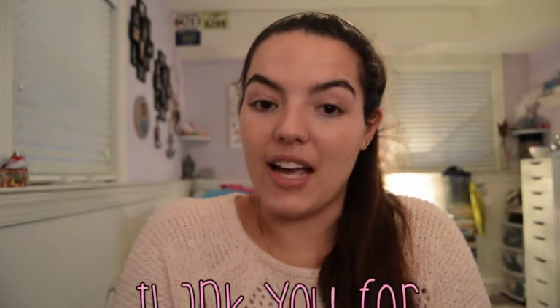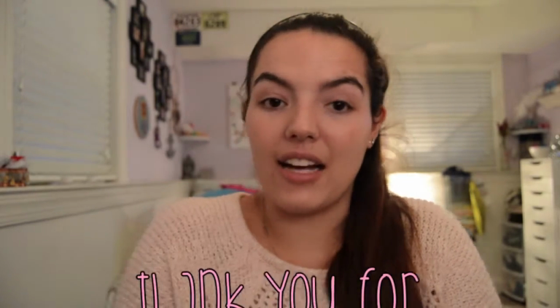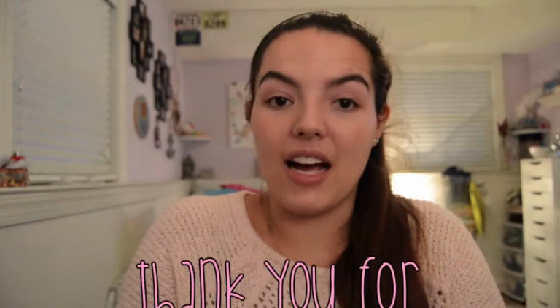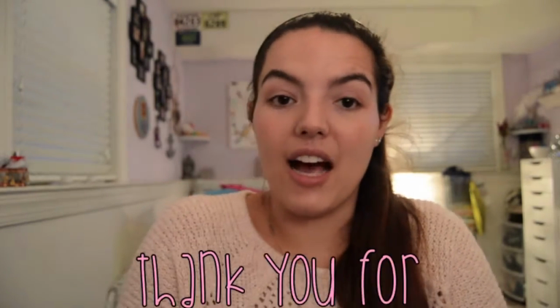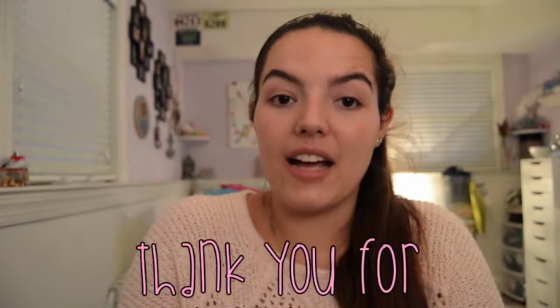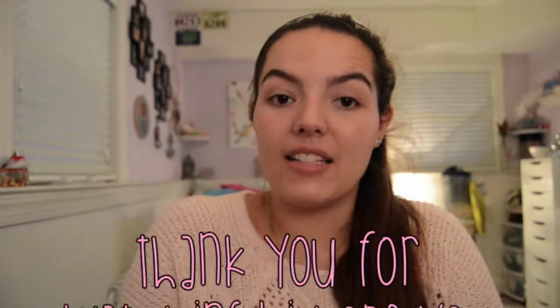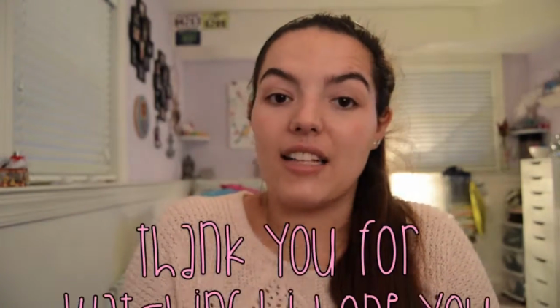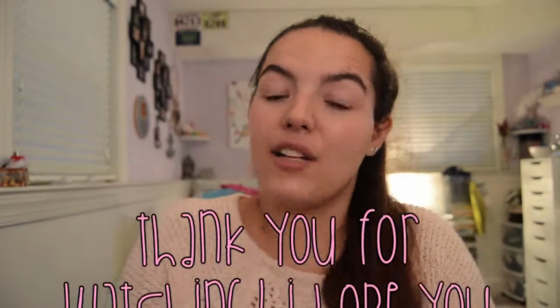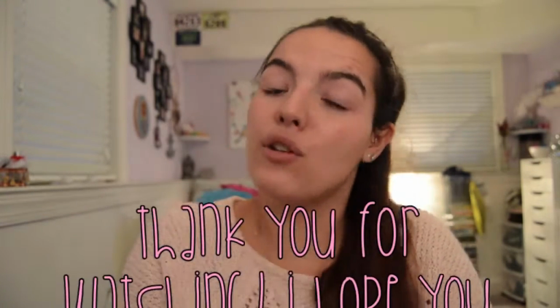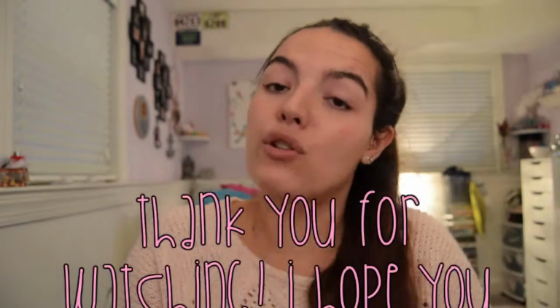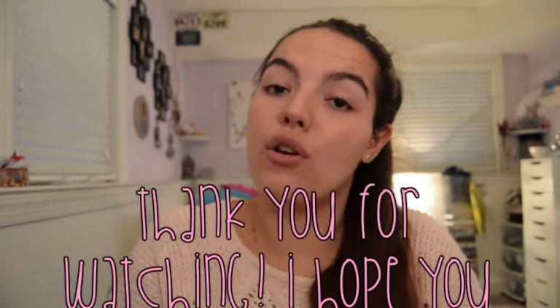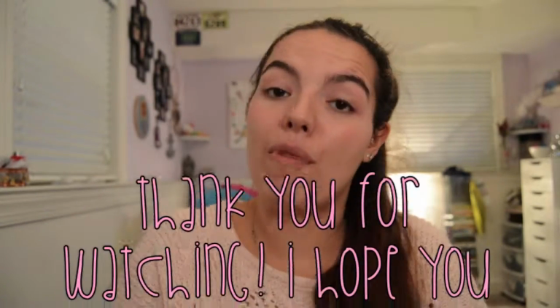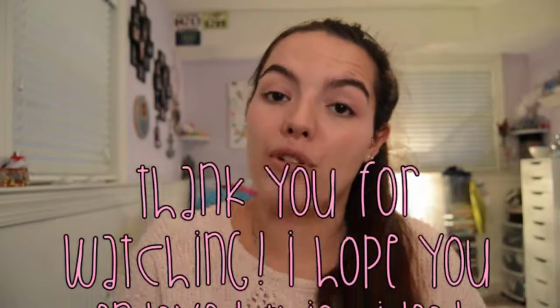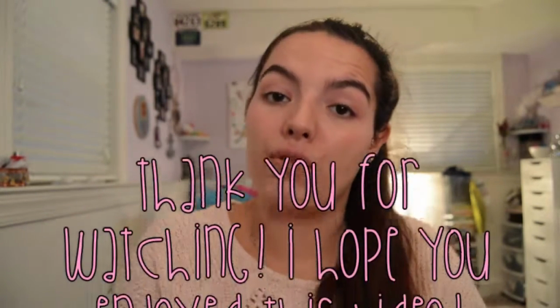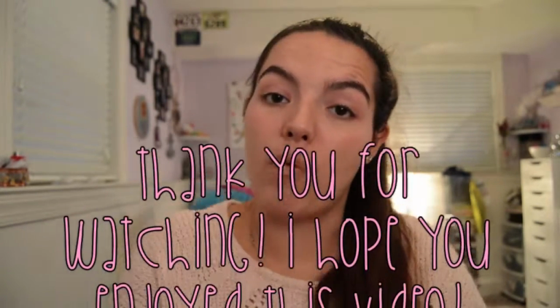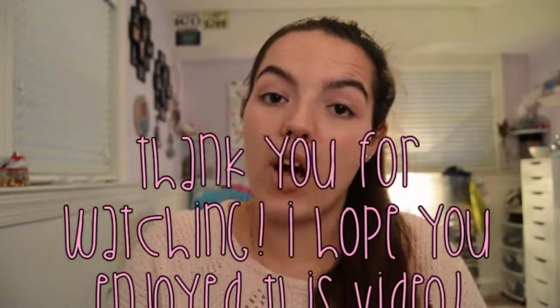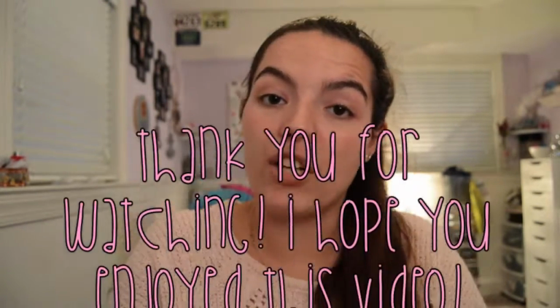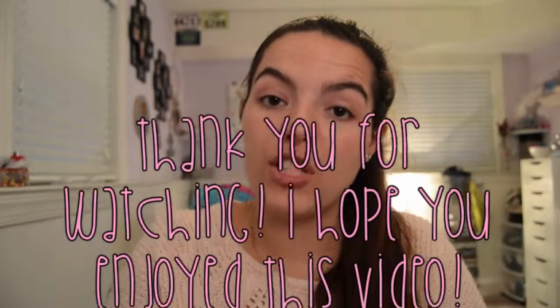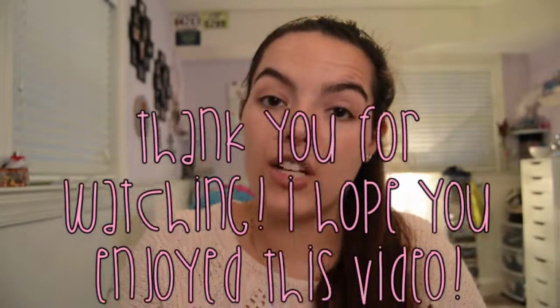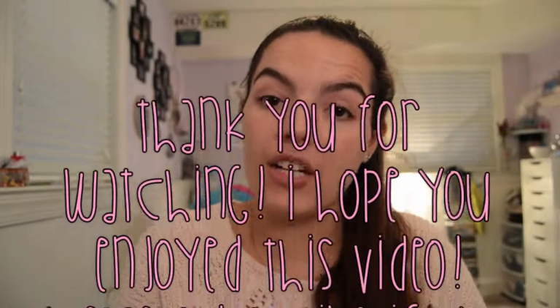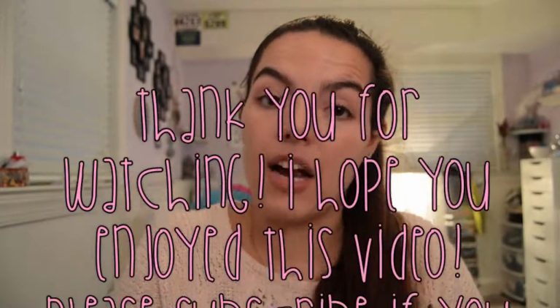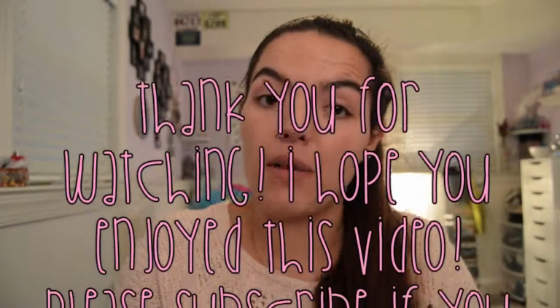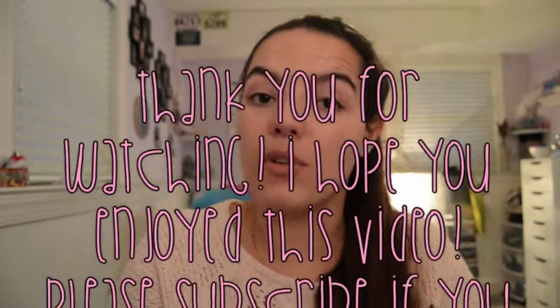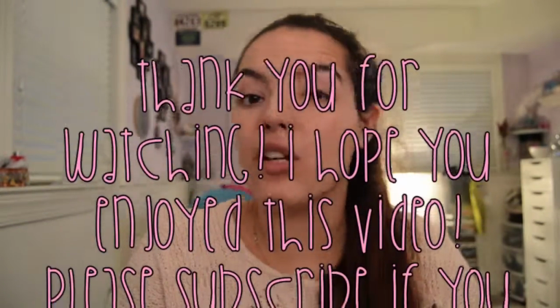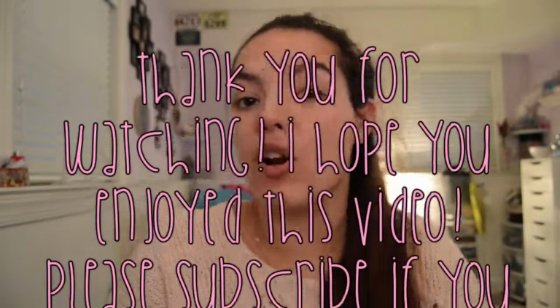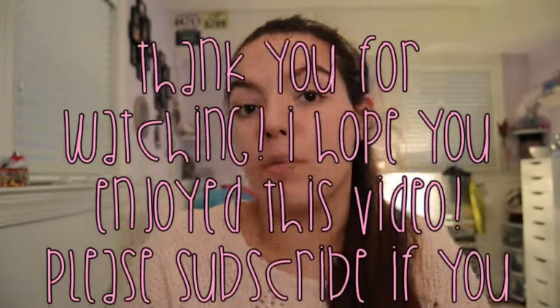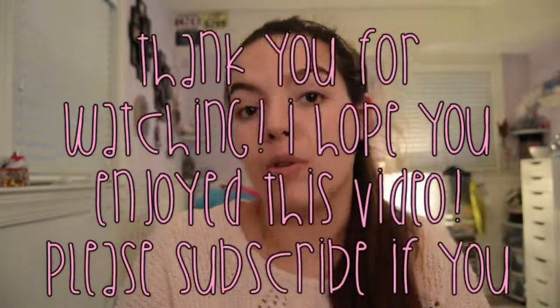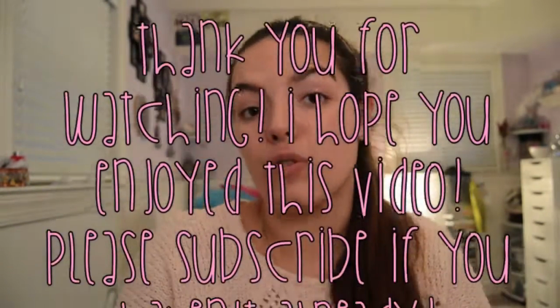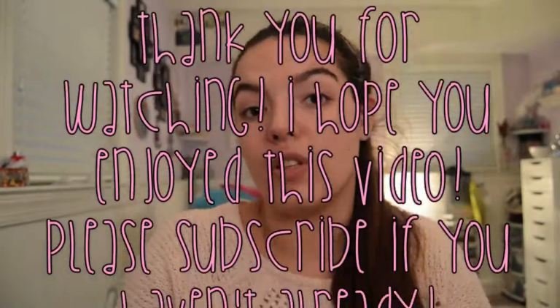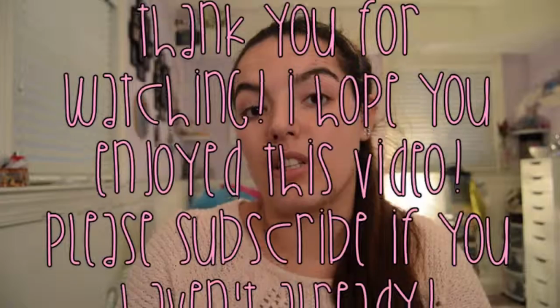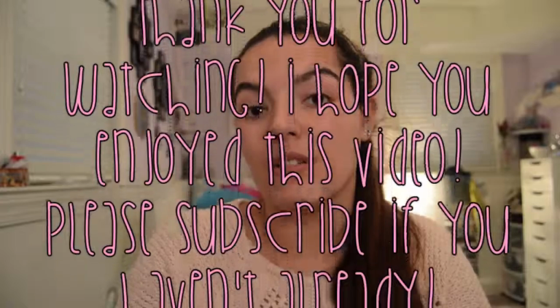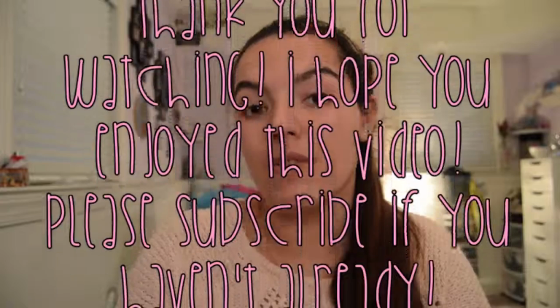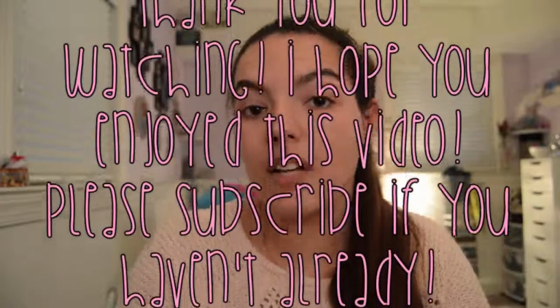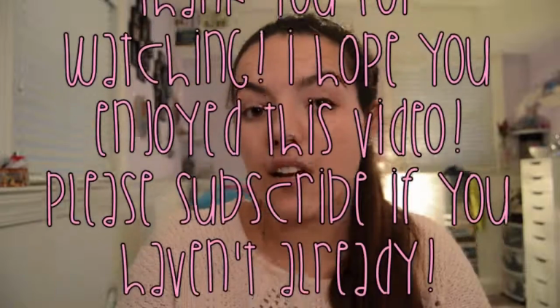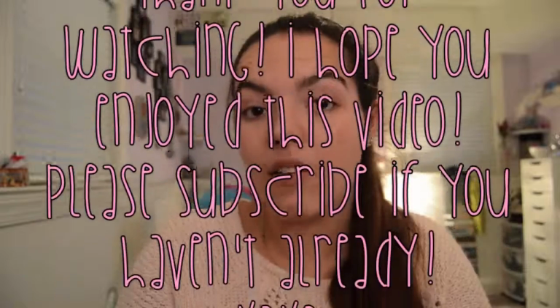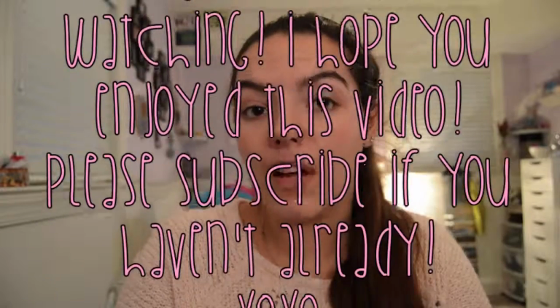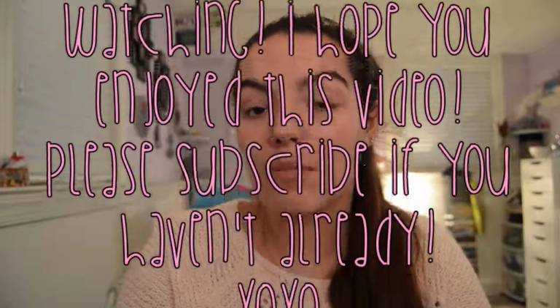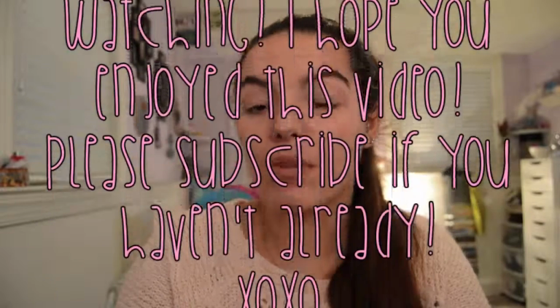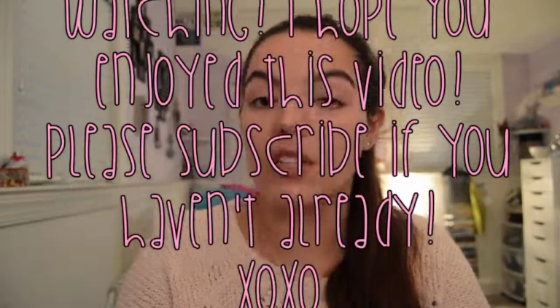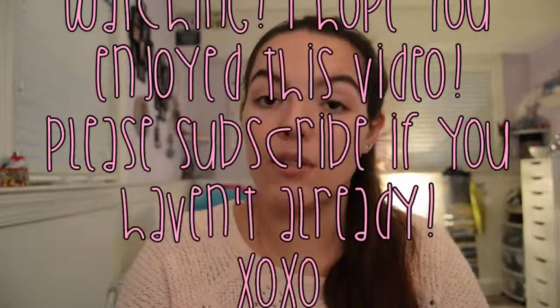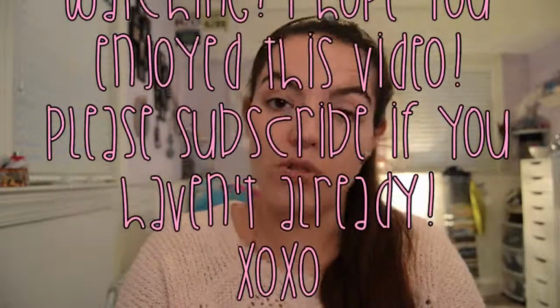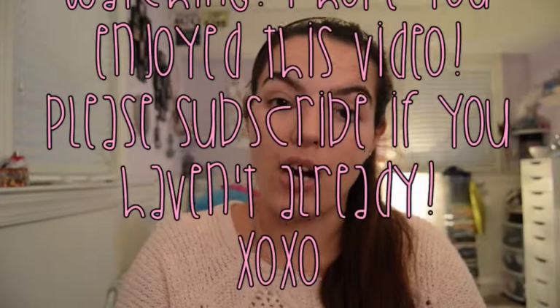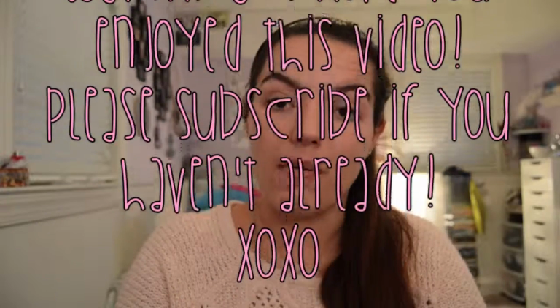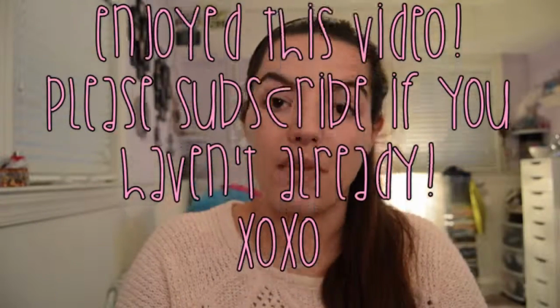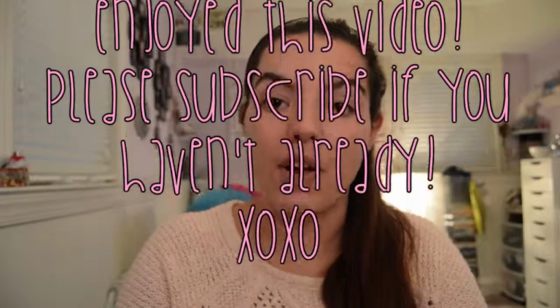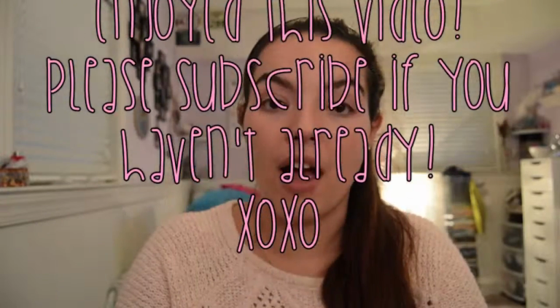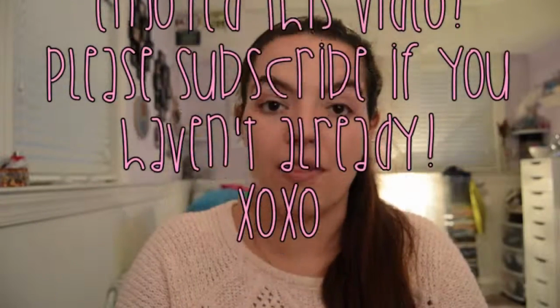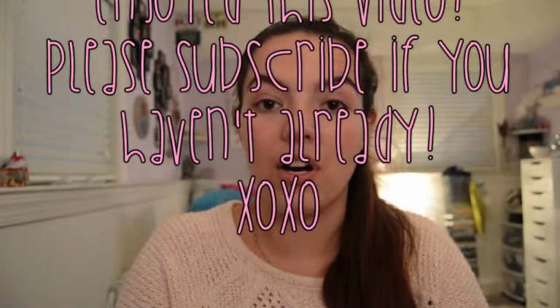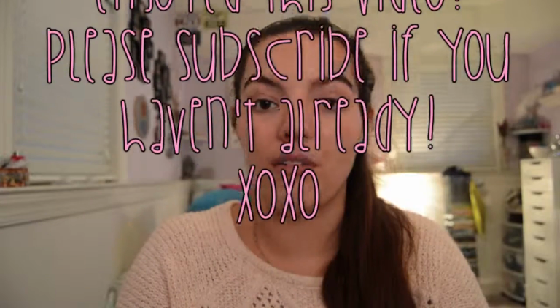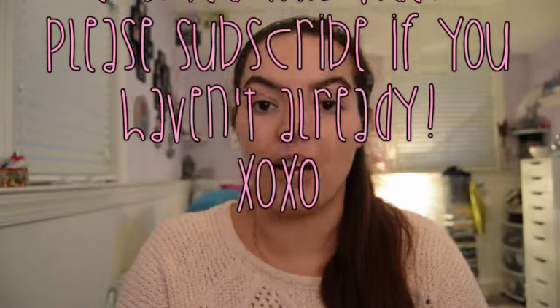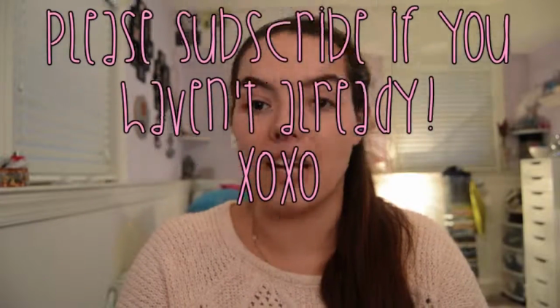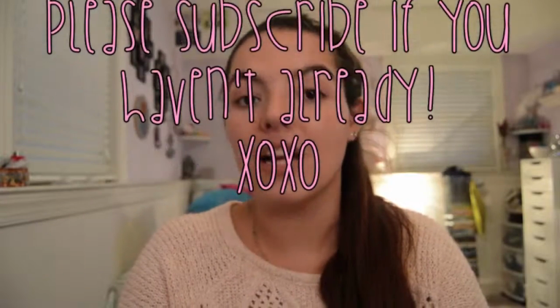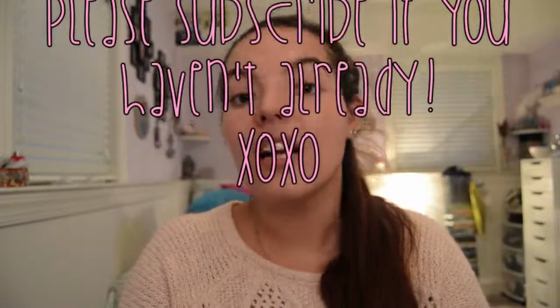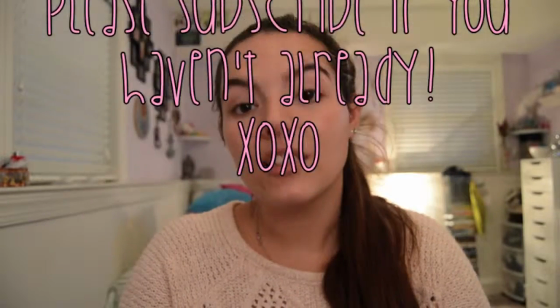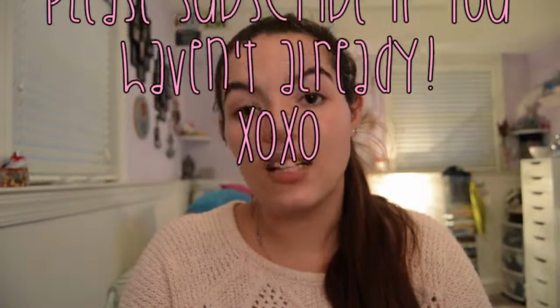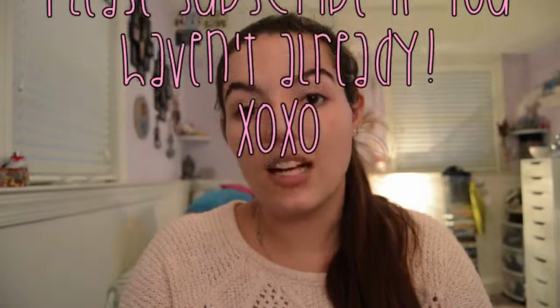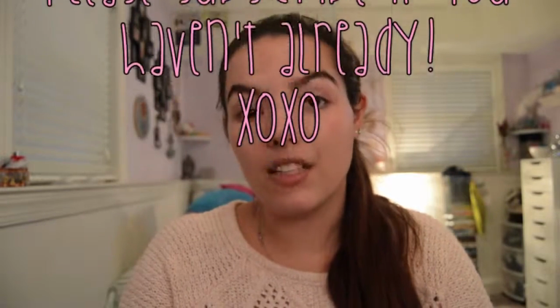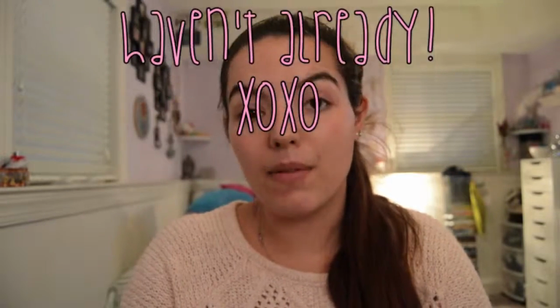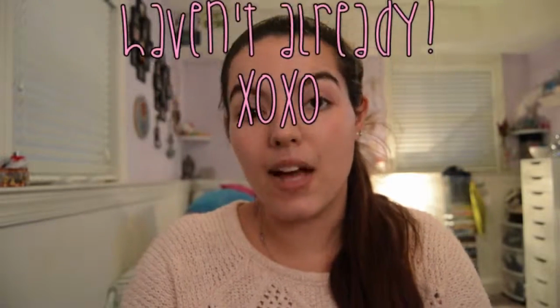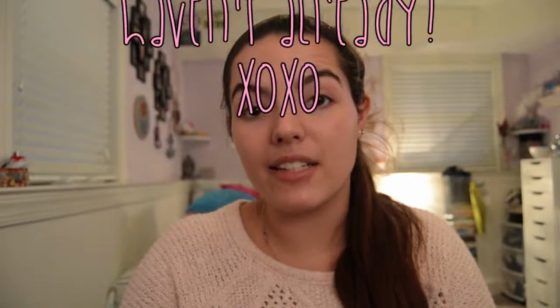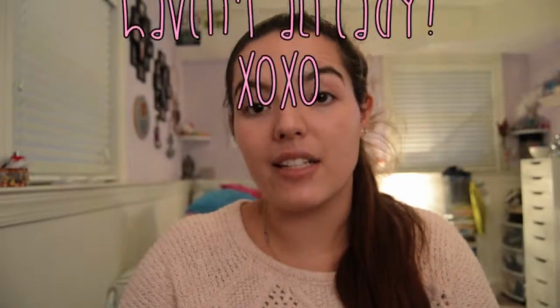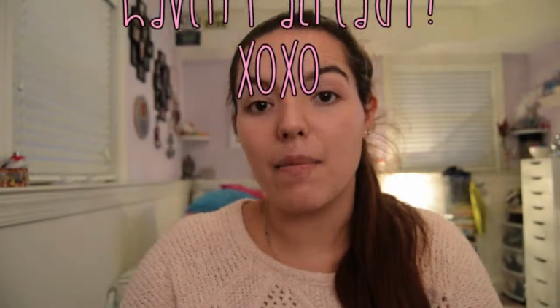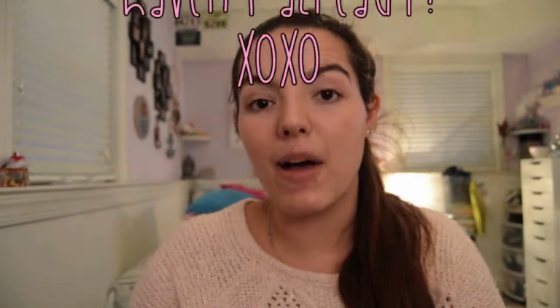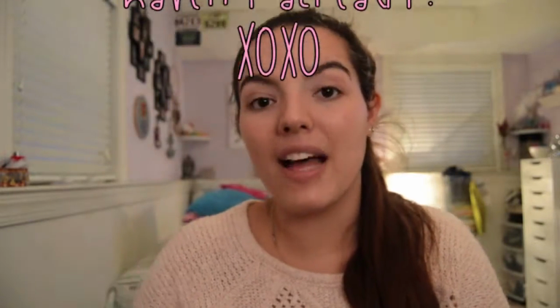But other than that, guys, thank you so much for watching. I really hope you enjoyed this video. Please subscribe if you haven't already. Until next time, guys — bye!